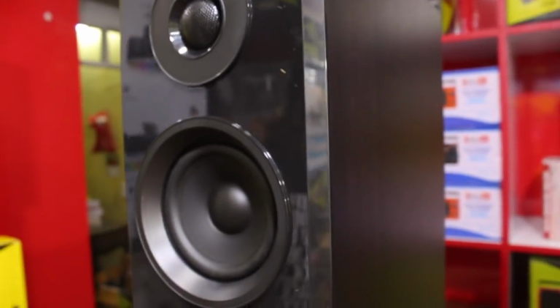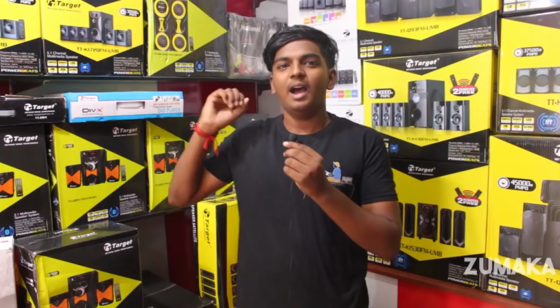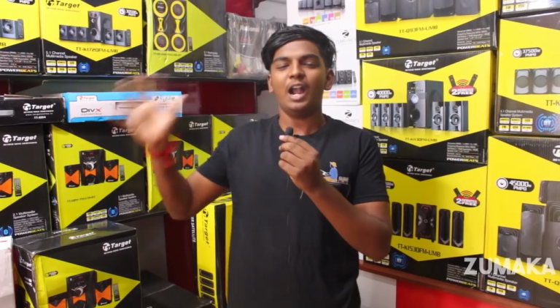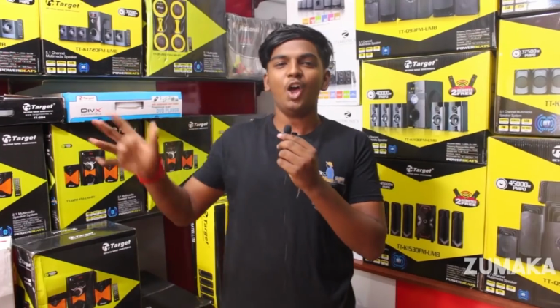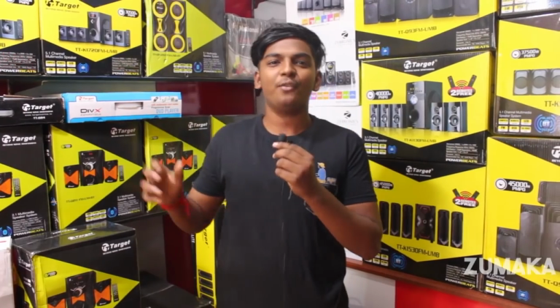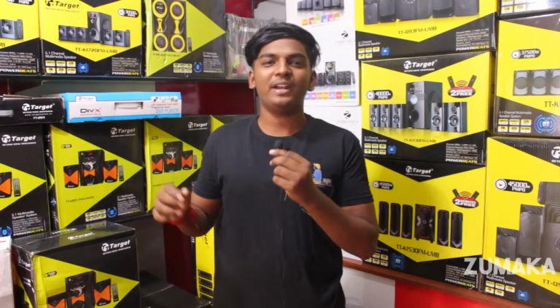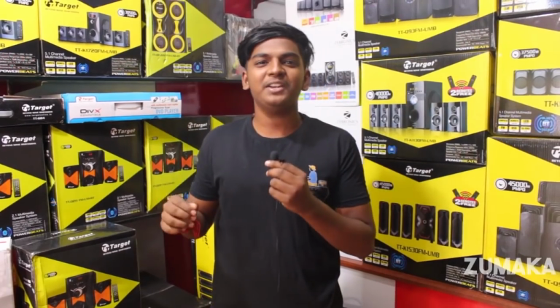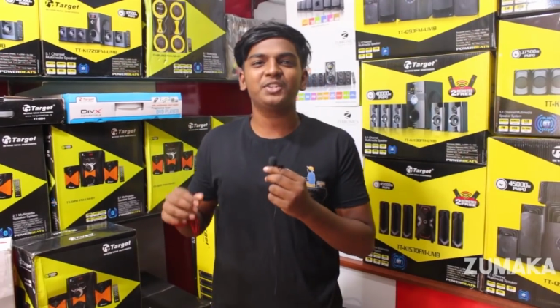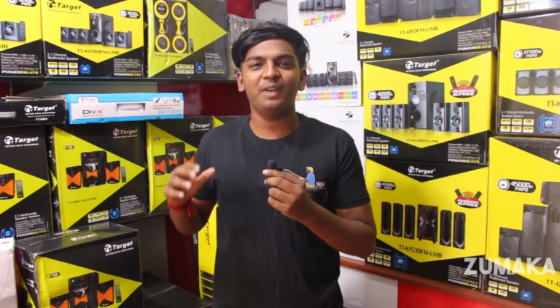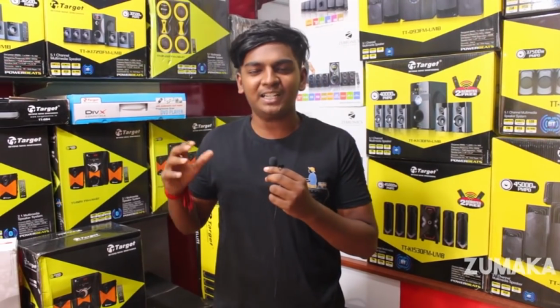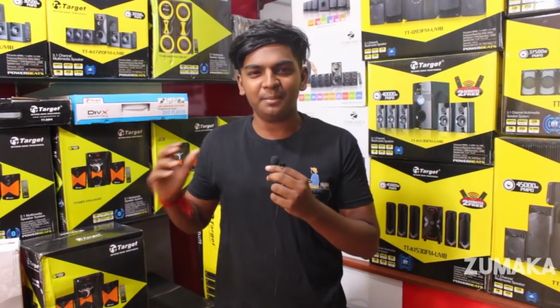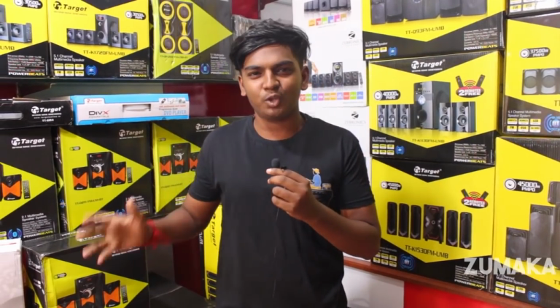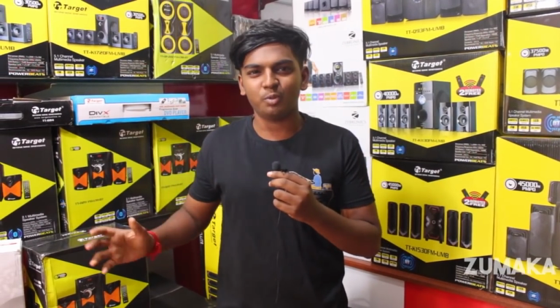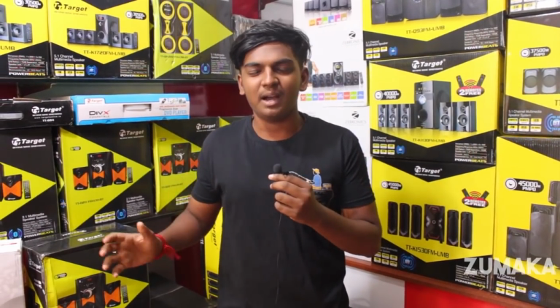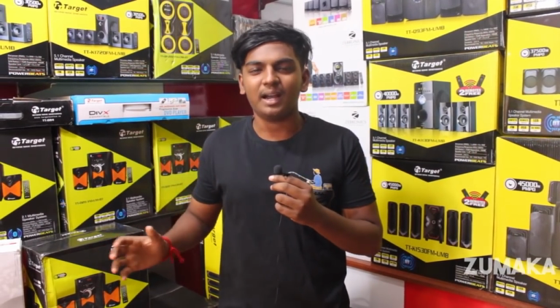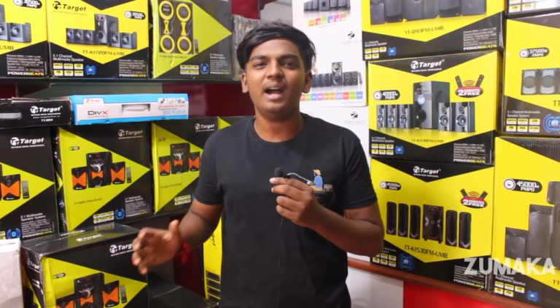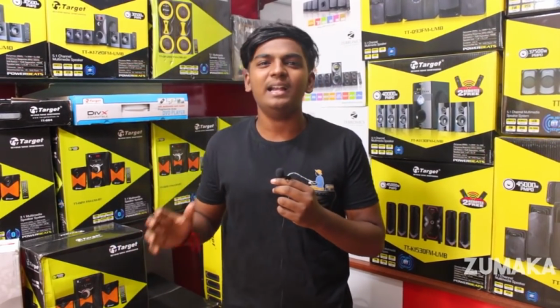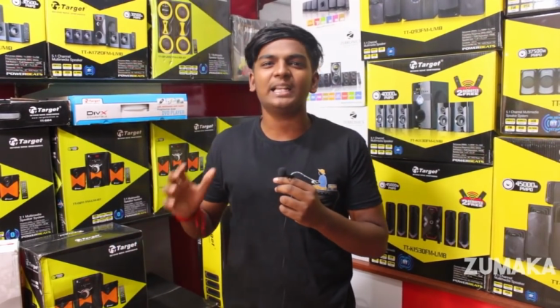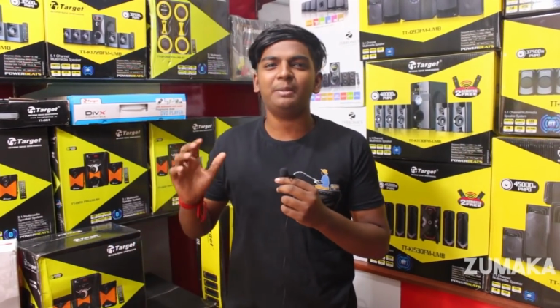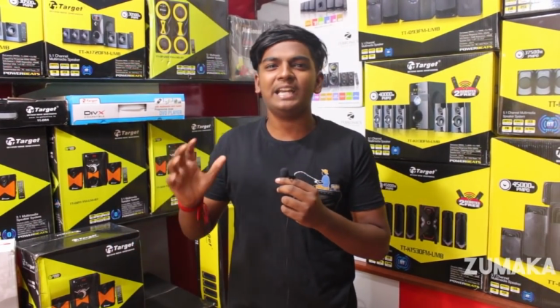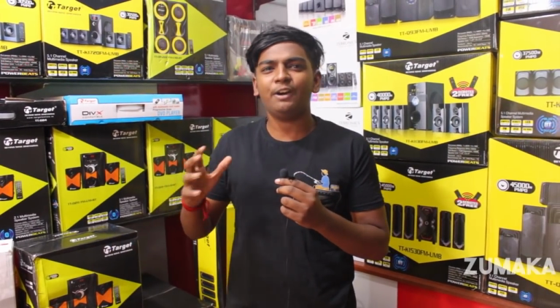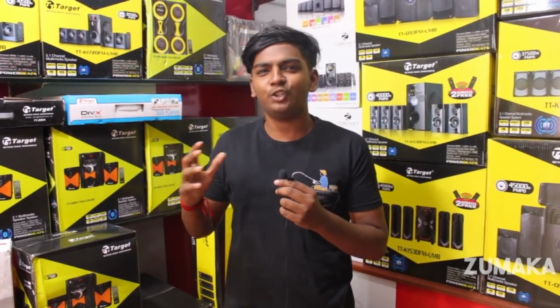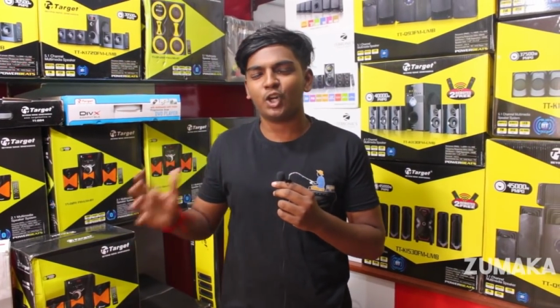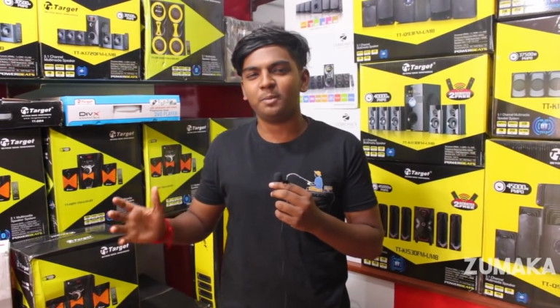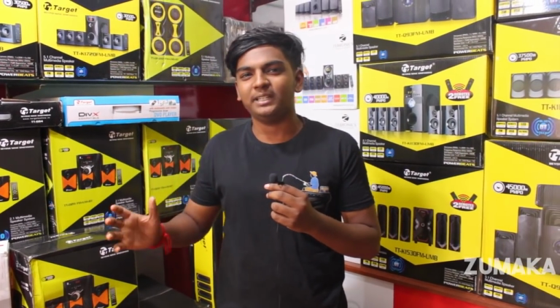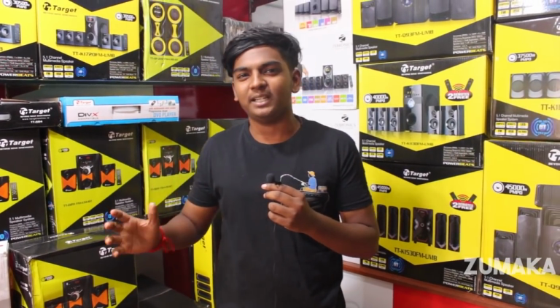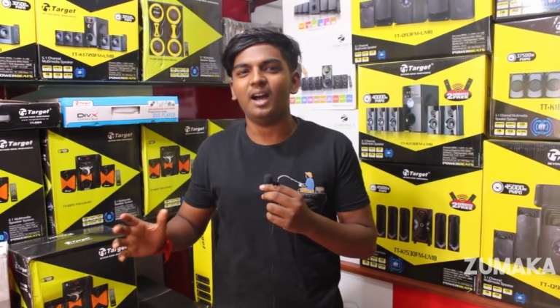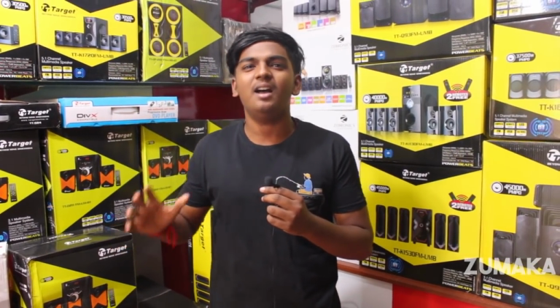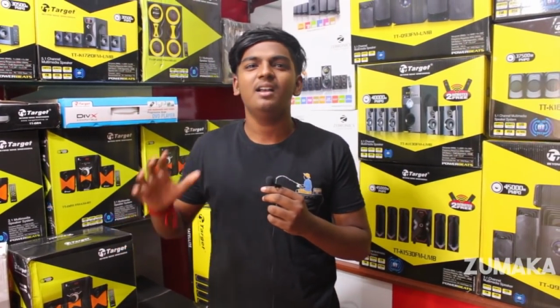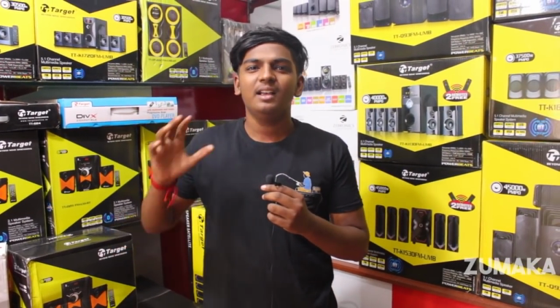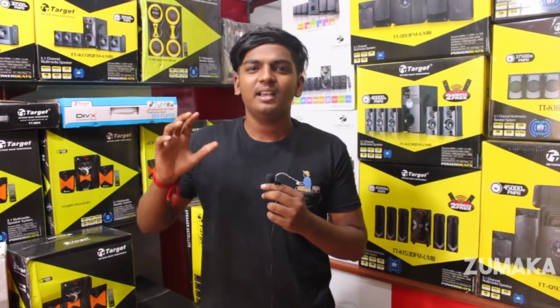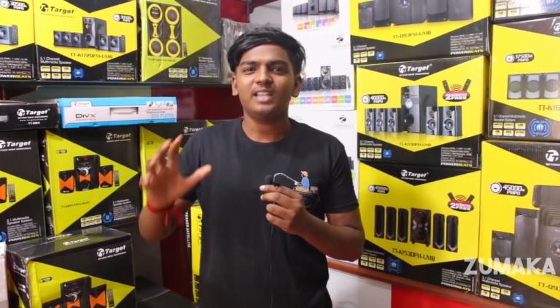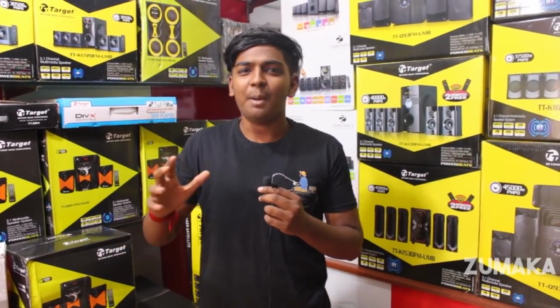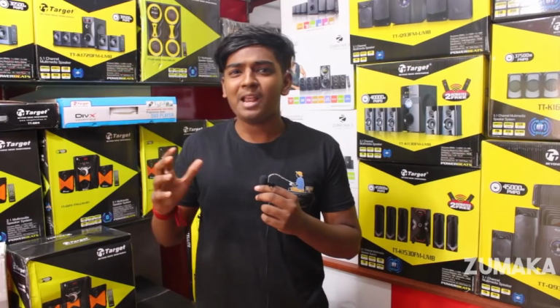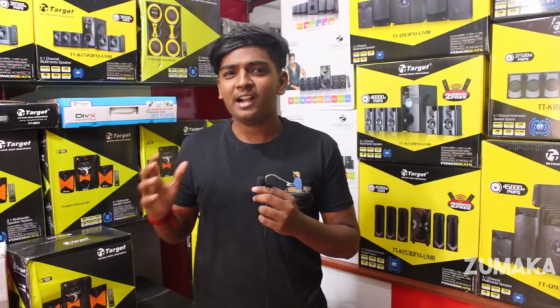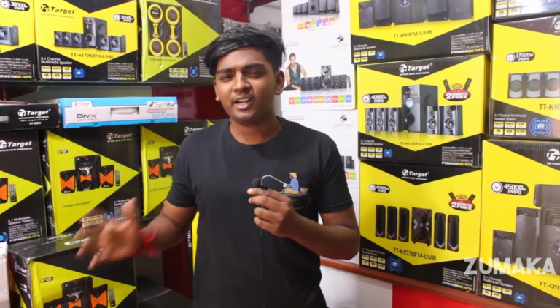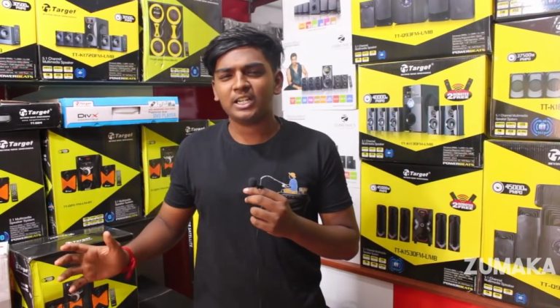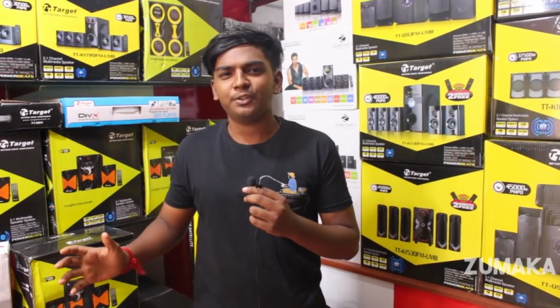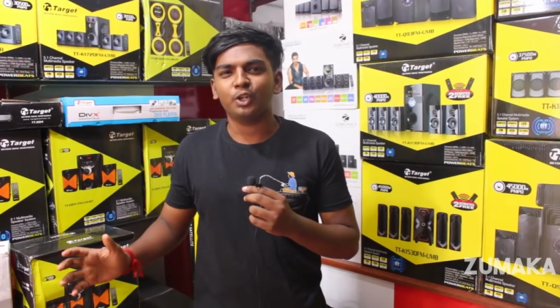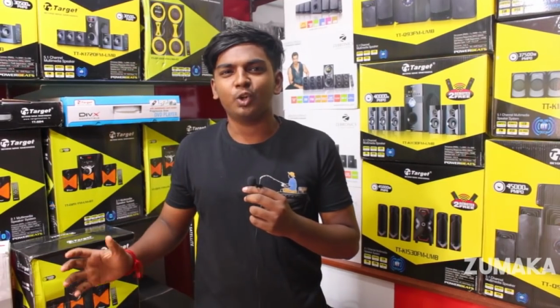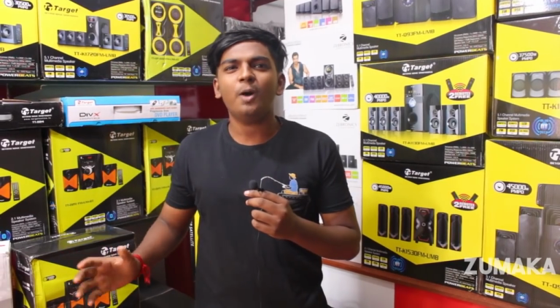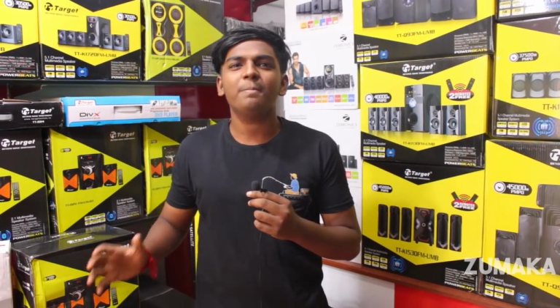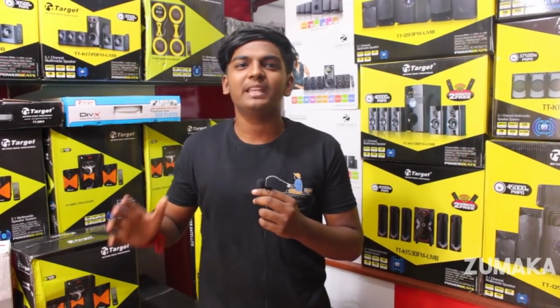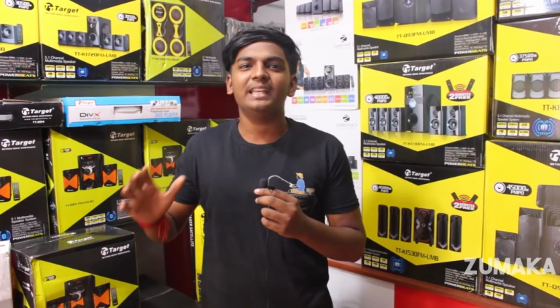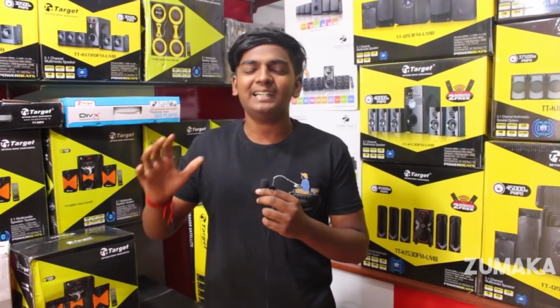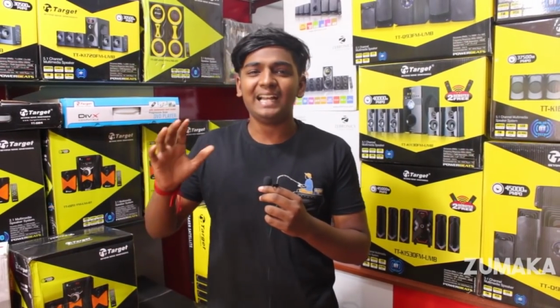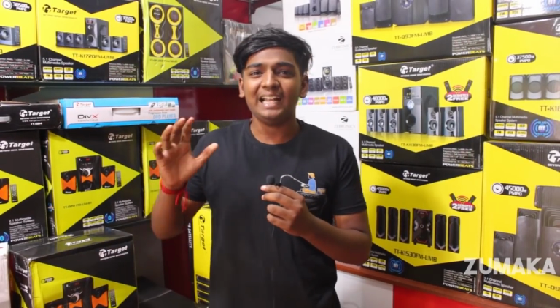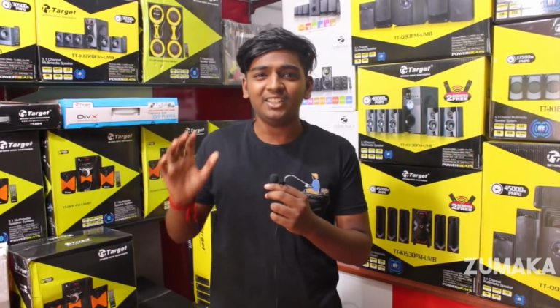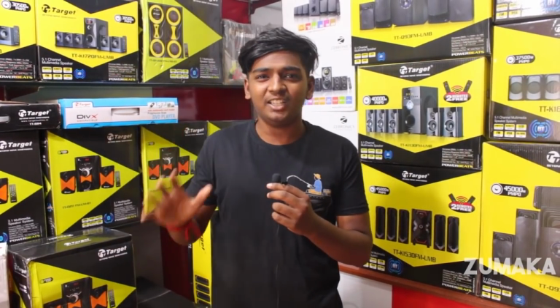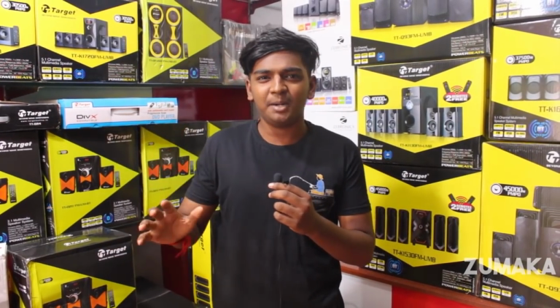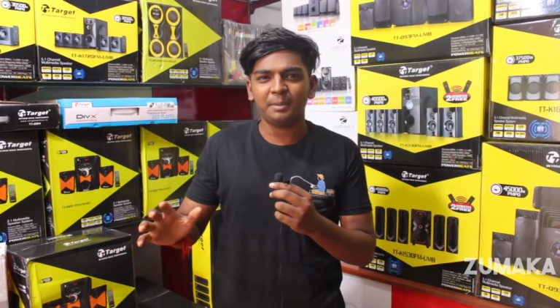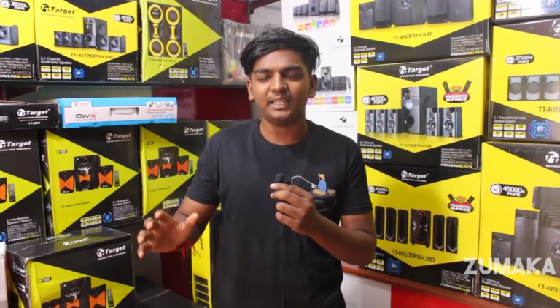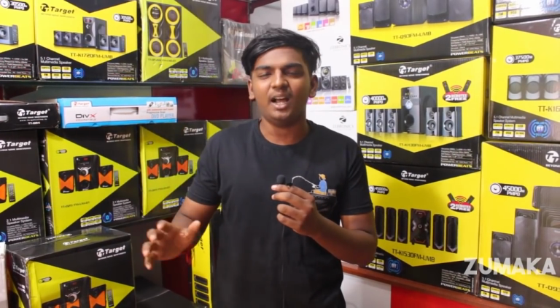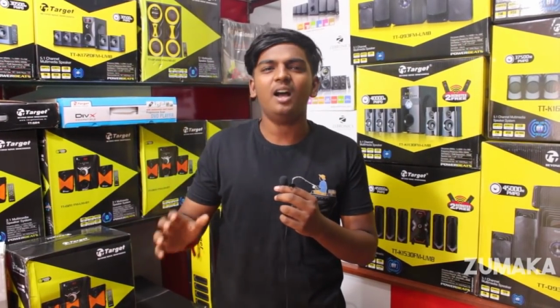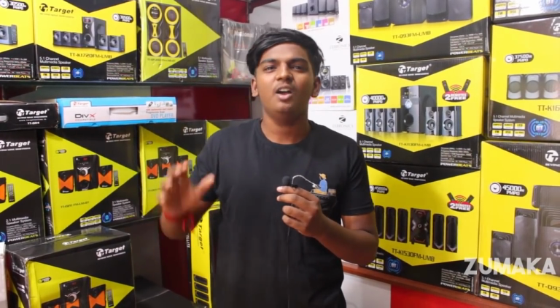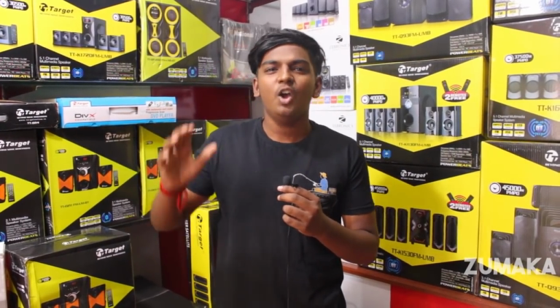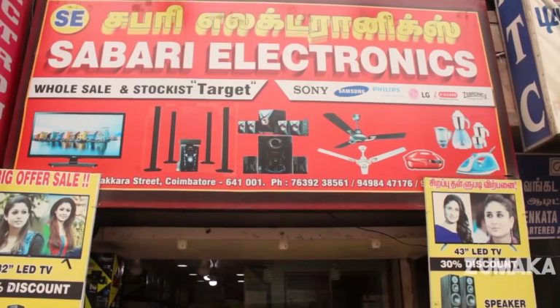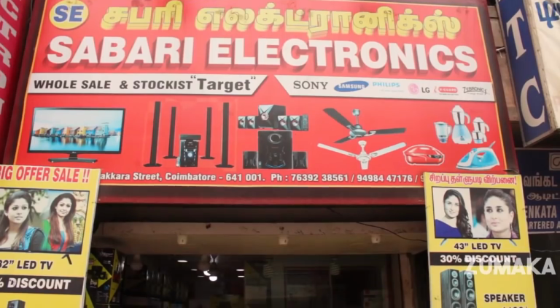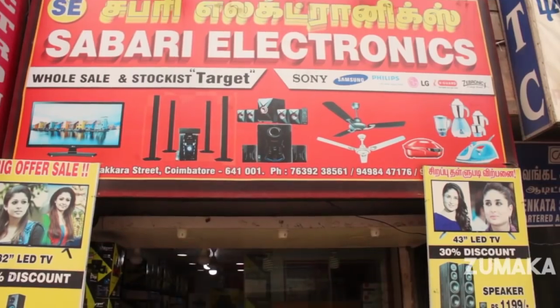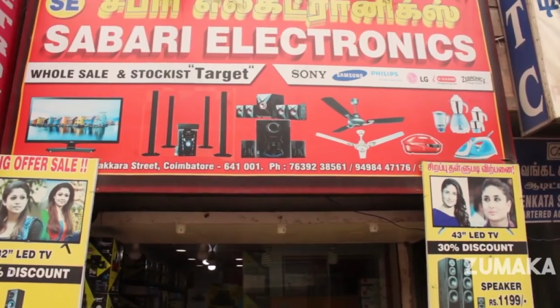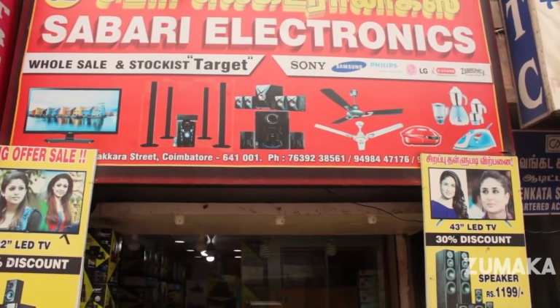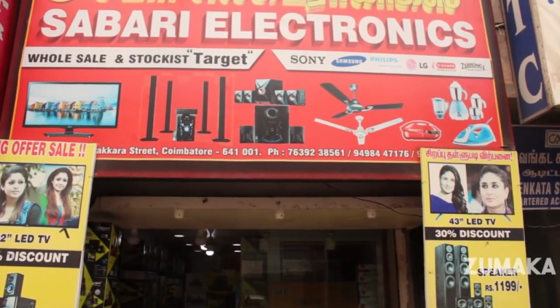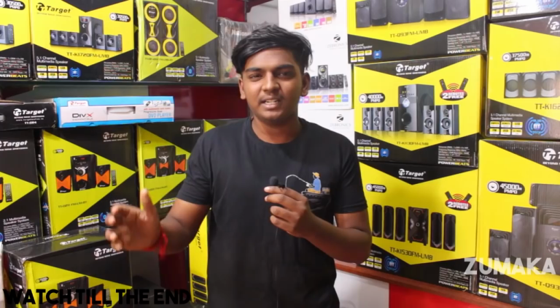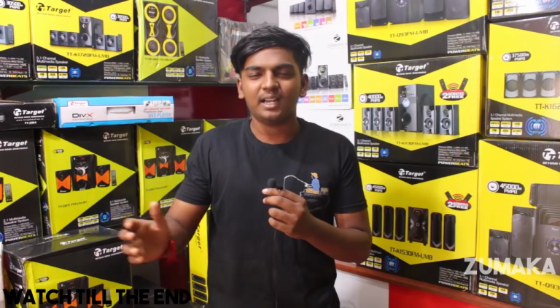Hello friends, welcome to Zoomaka. You can tell us where to go. I'll tell you what to do — just visit and take a seat.